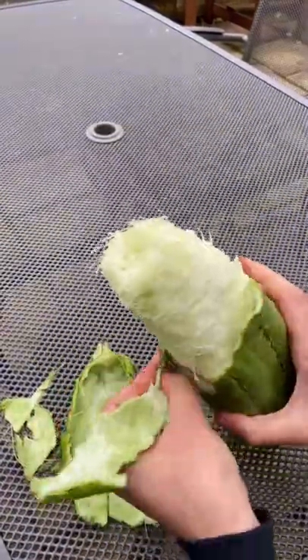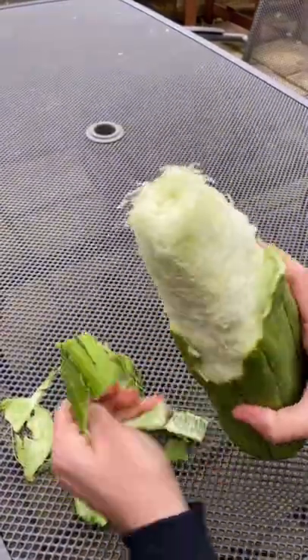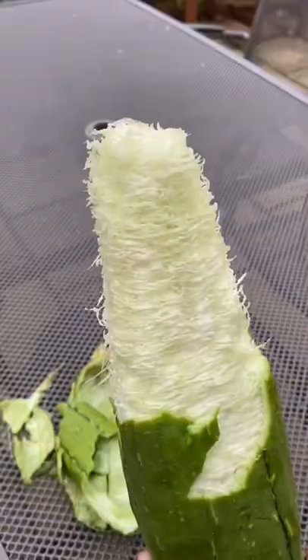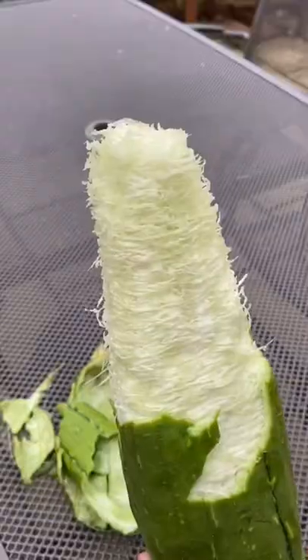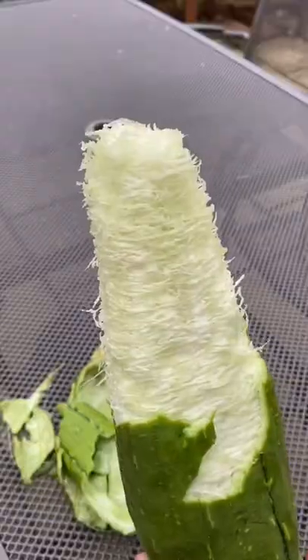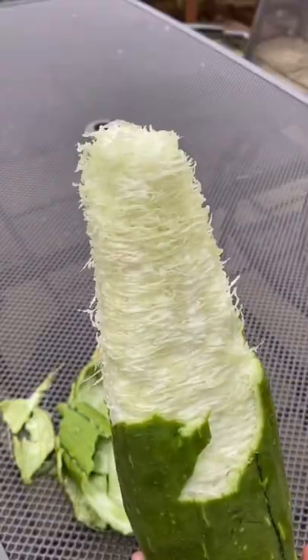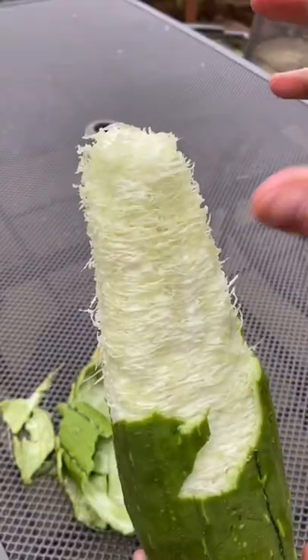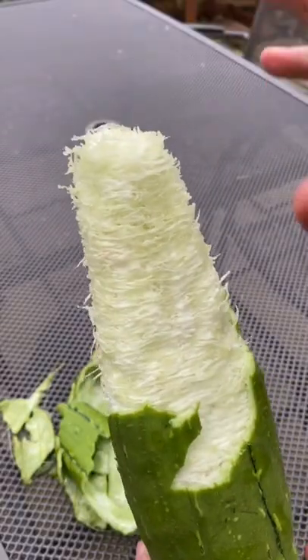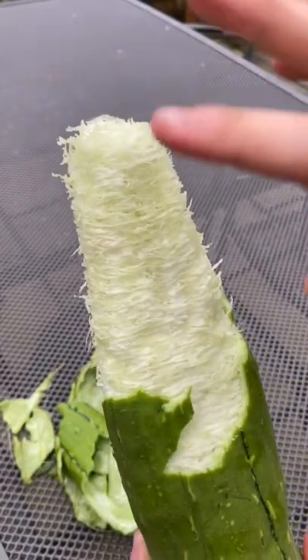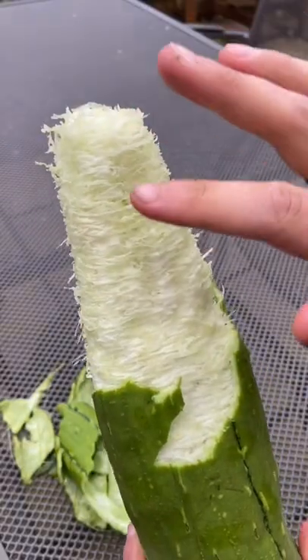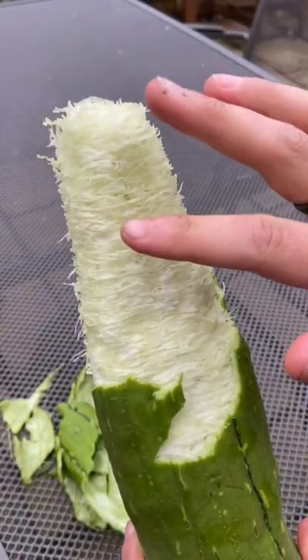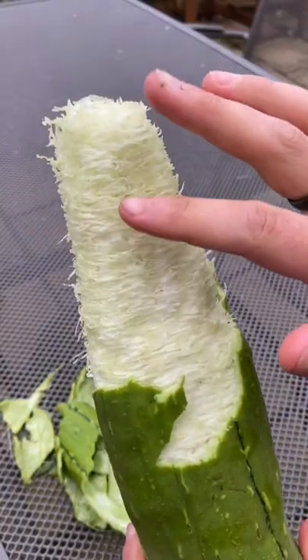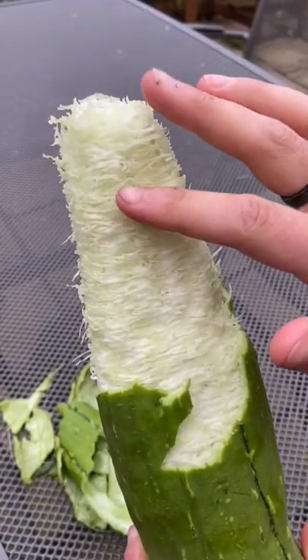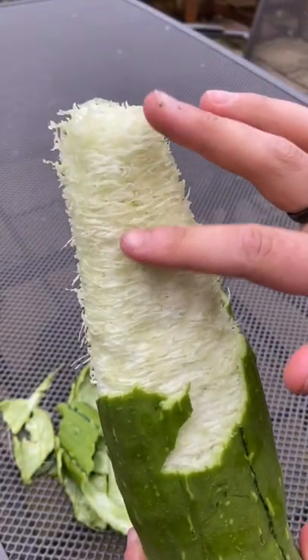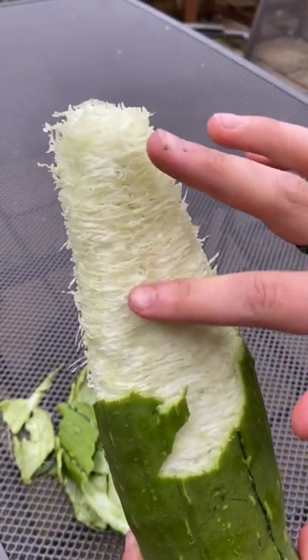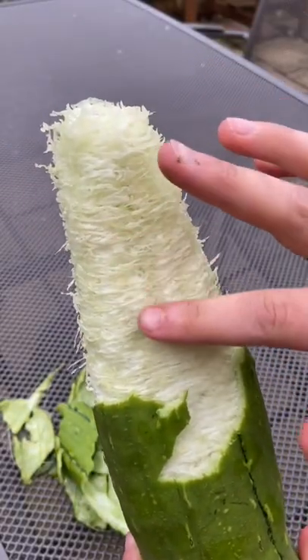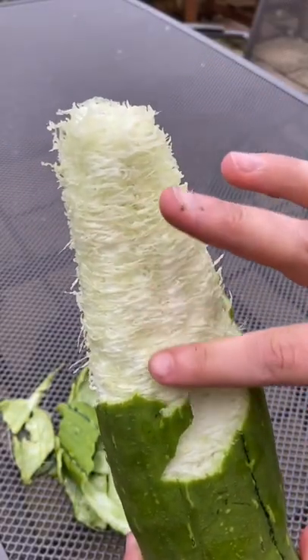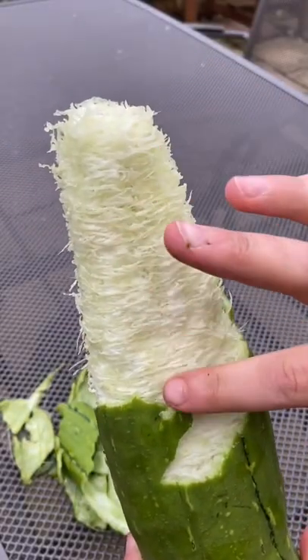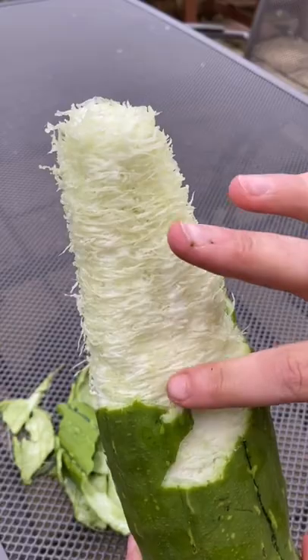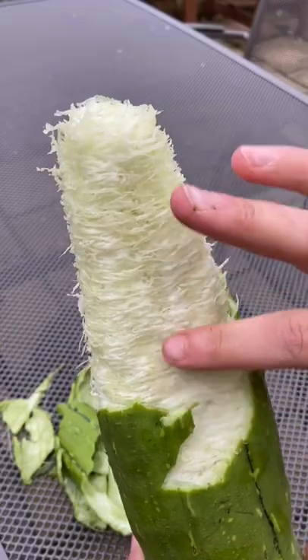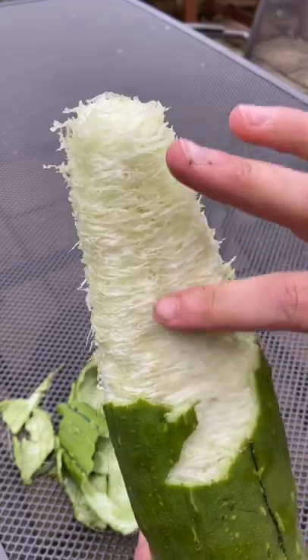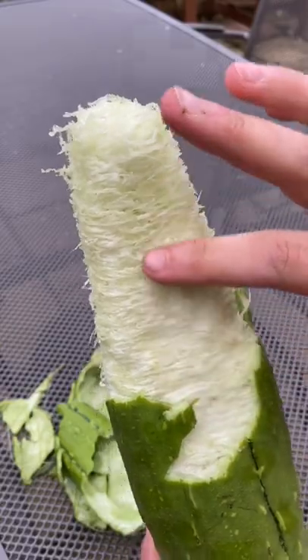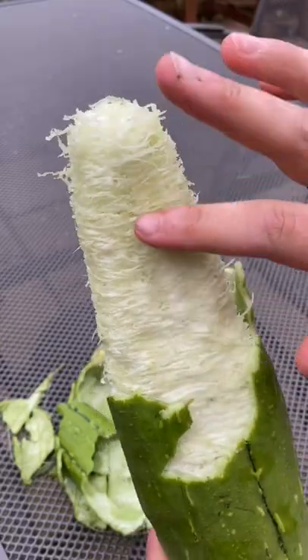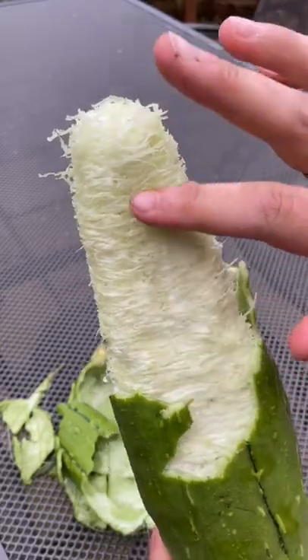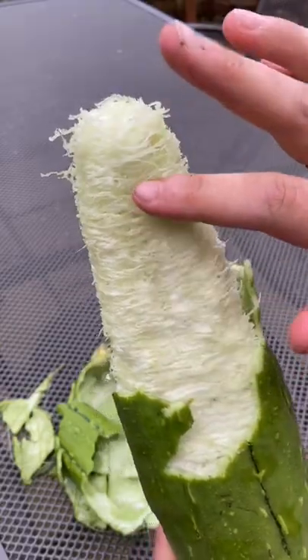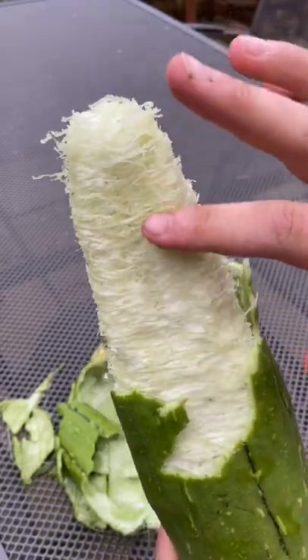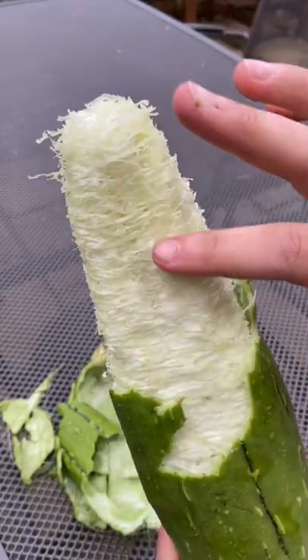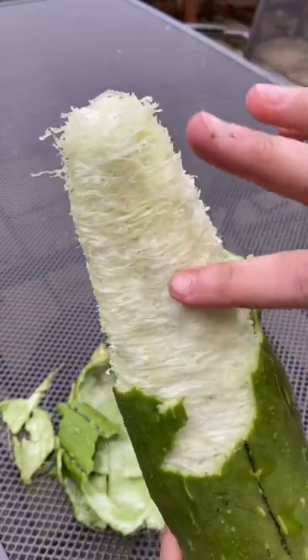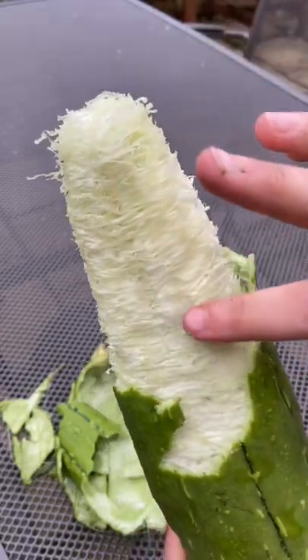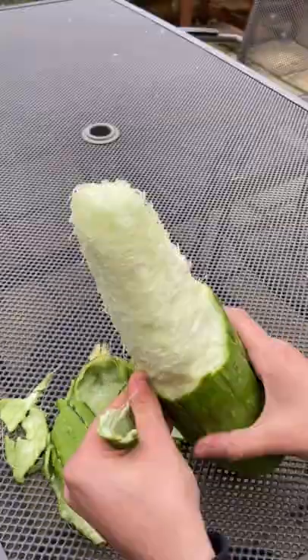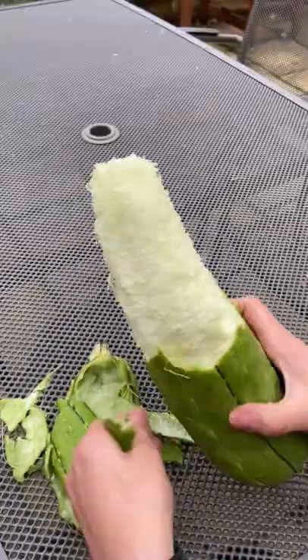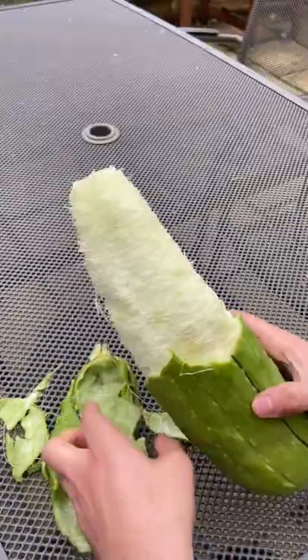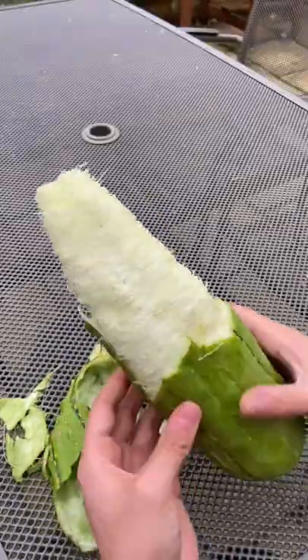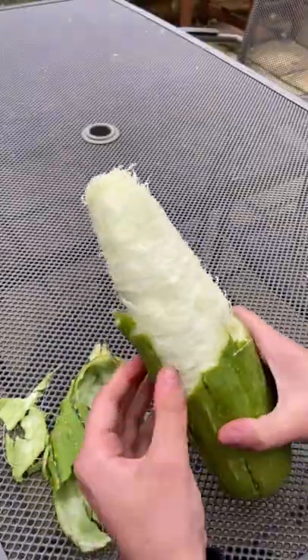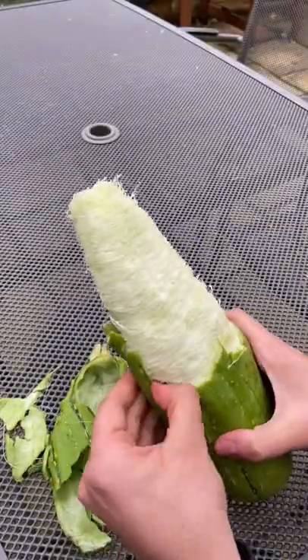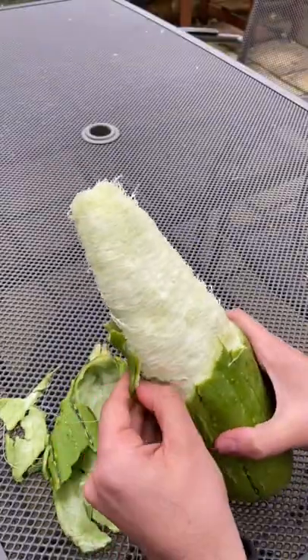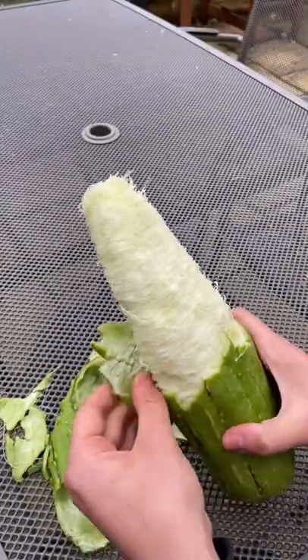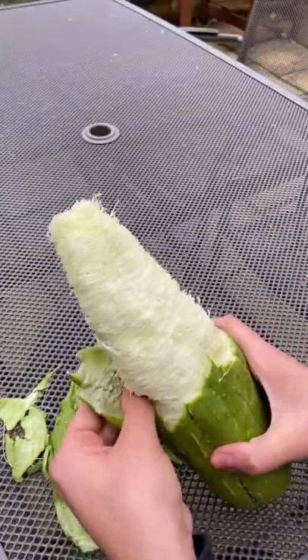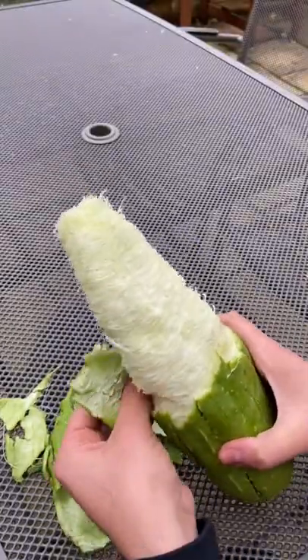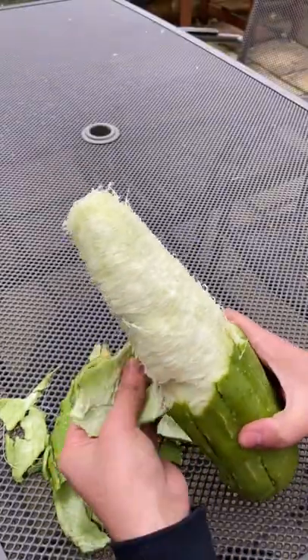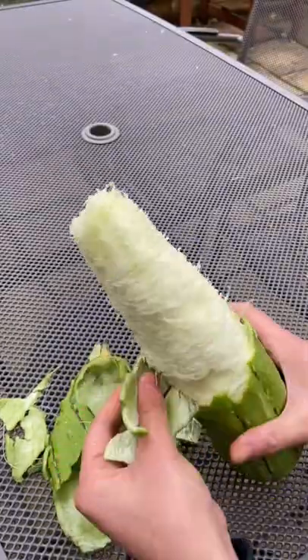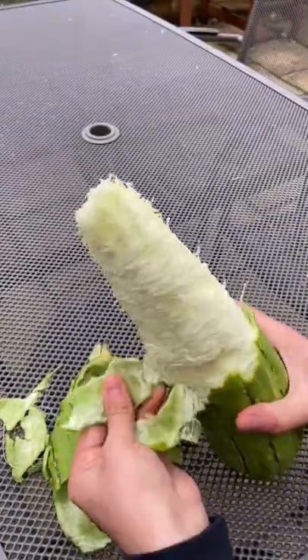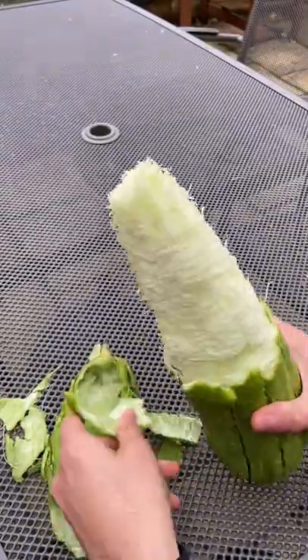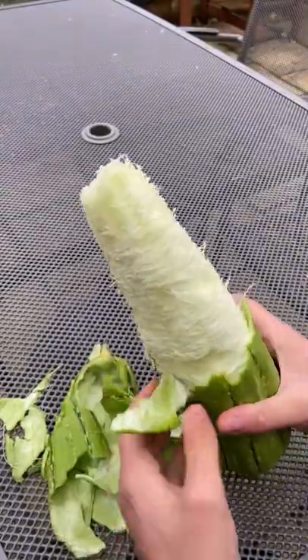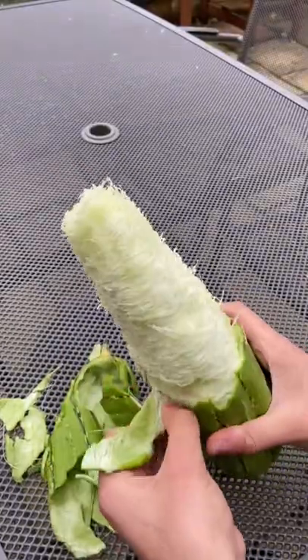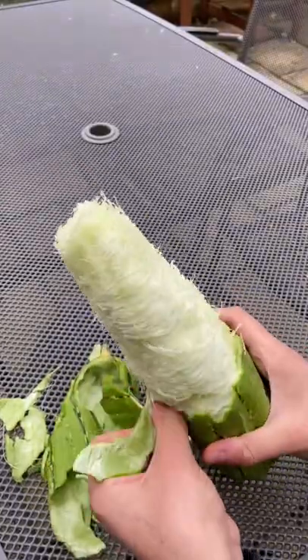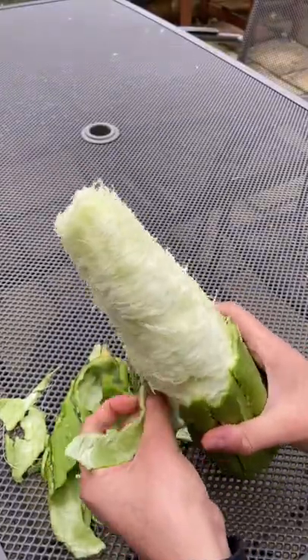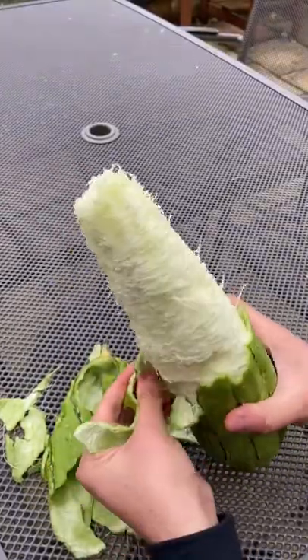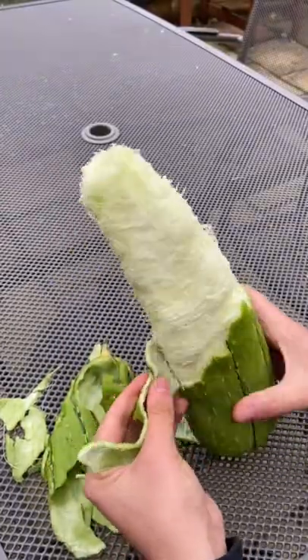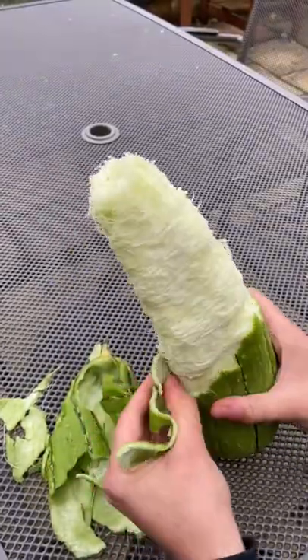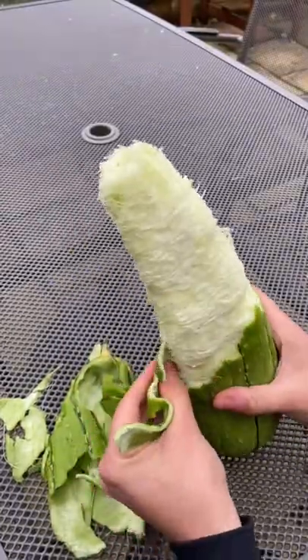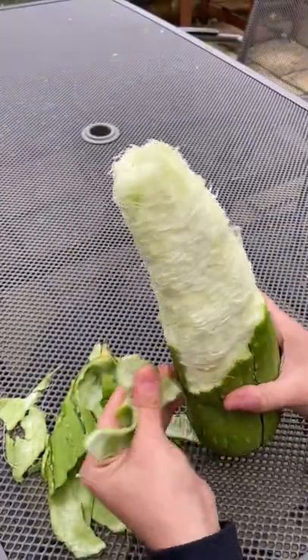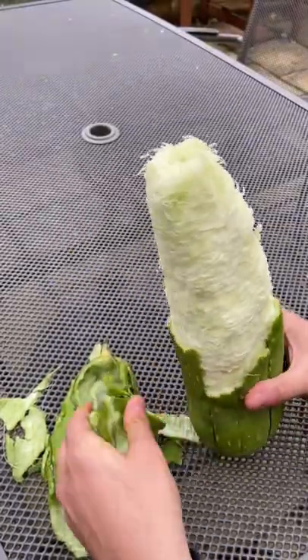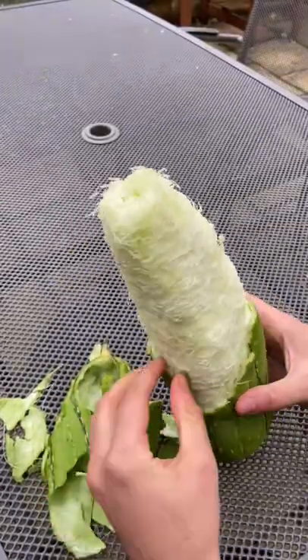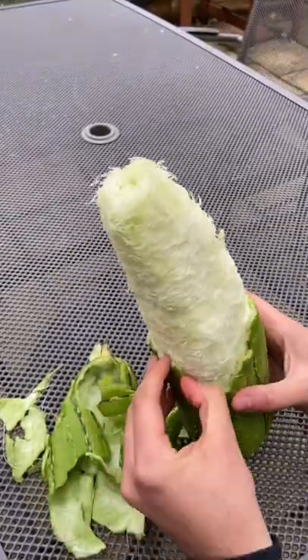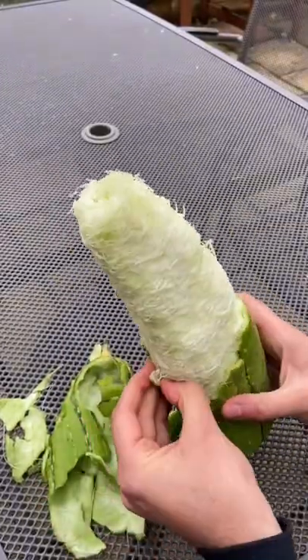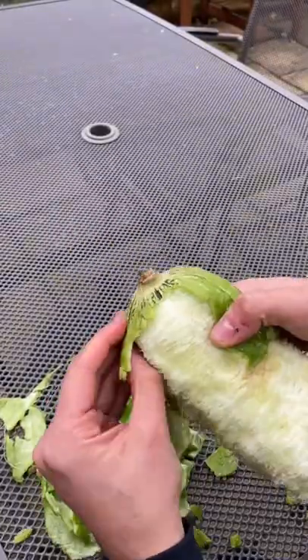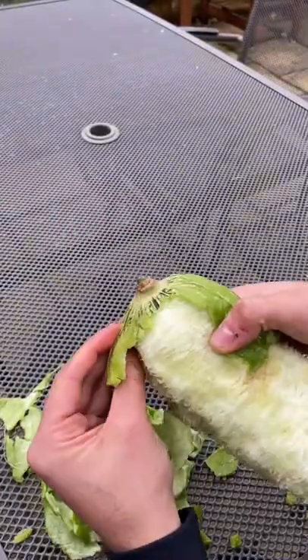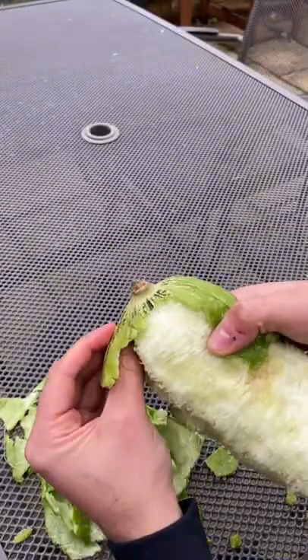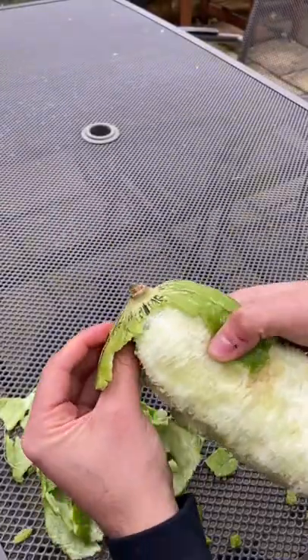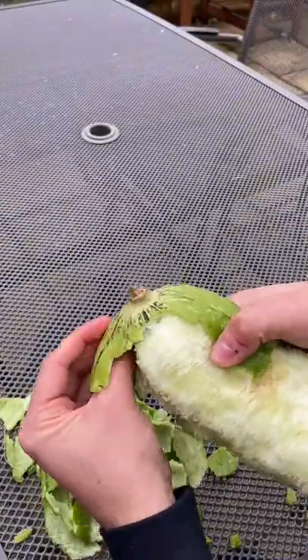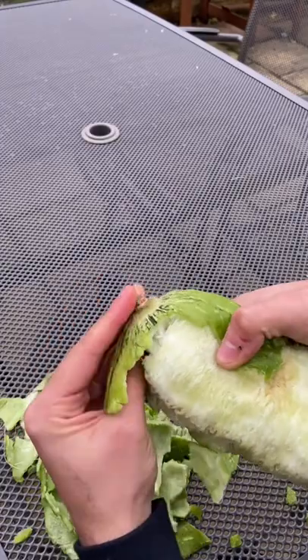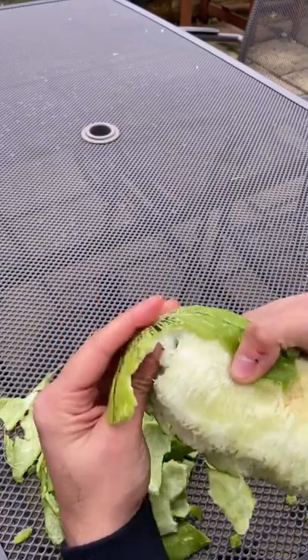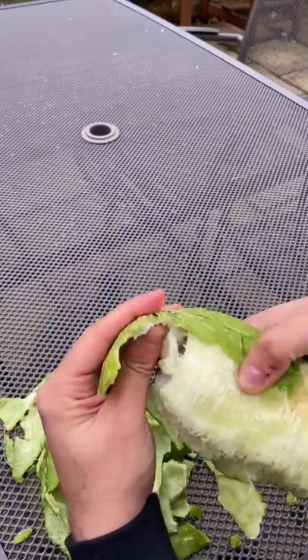This fibre here was really damp and had sort of a slimy texture to it. So once I've finished peeling off all the skin, I'm going to leave it out in the sun to completely dry off.